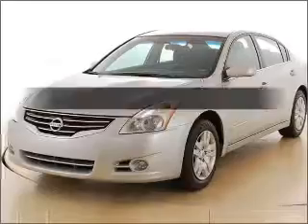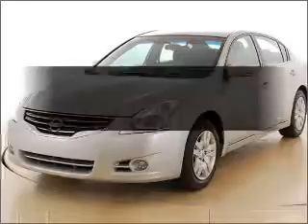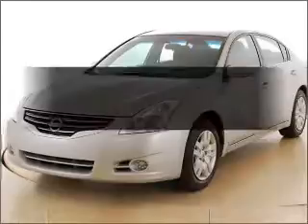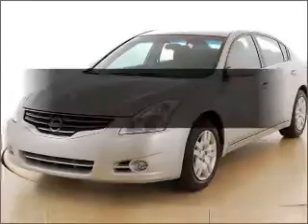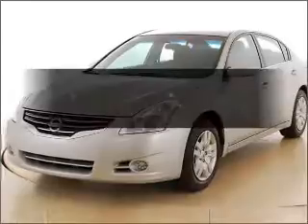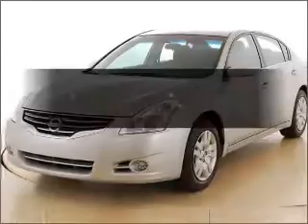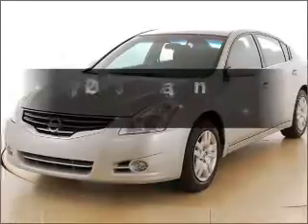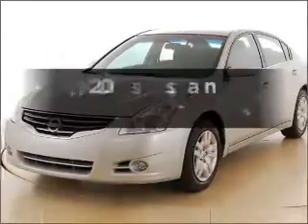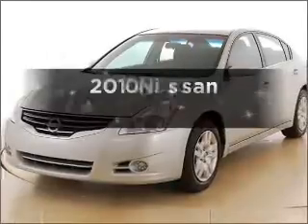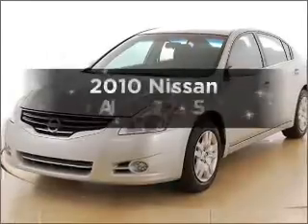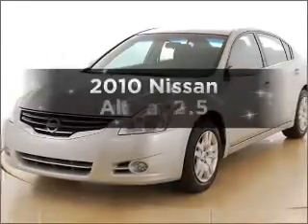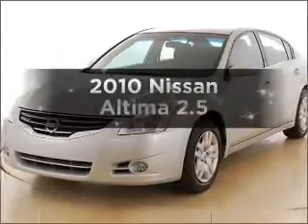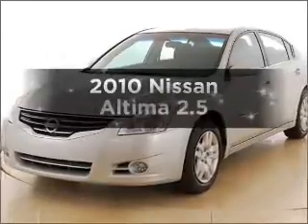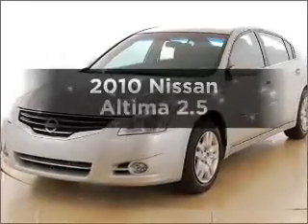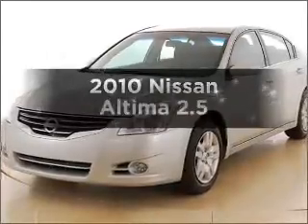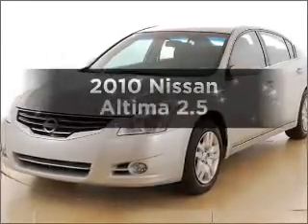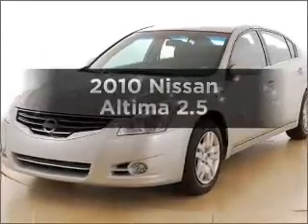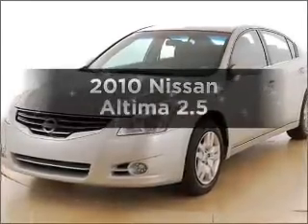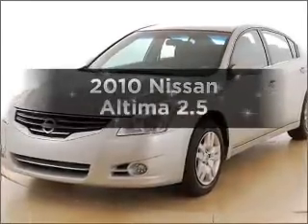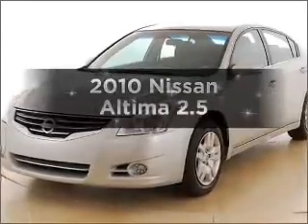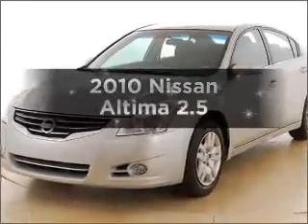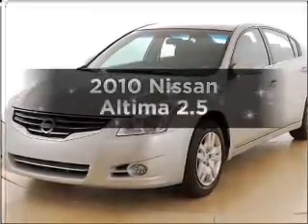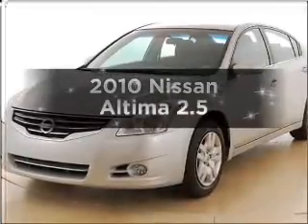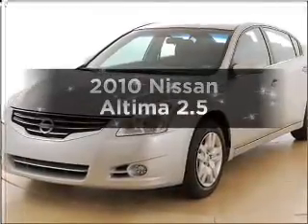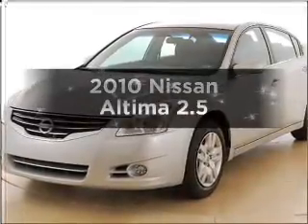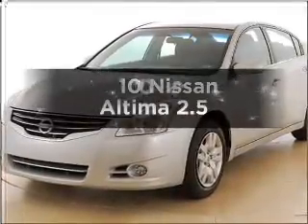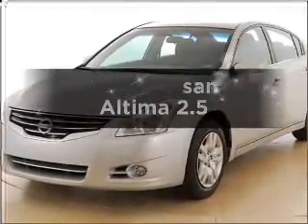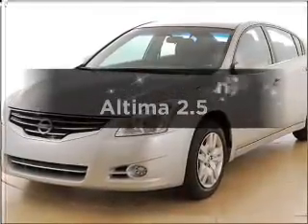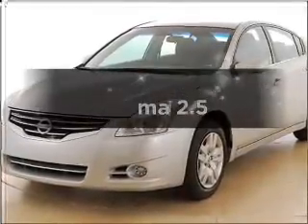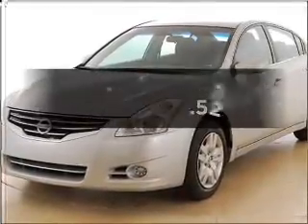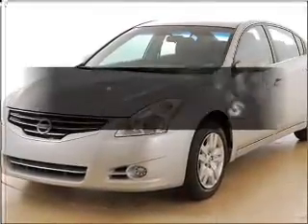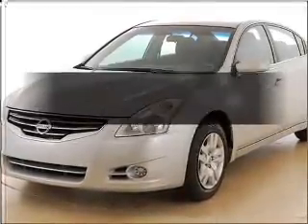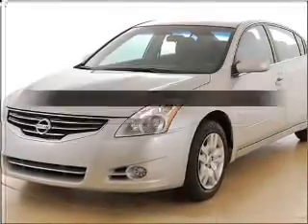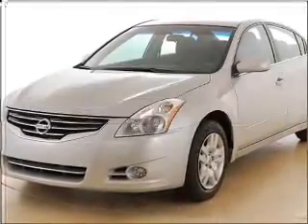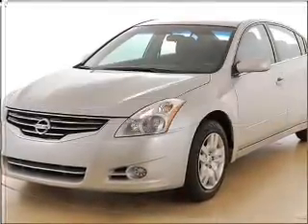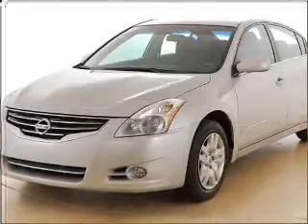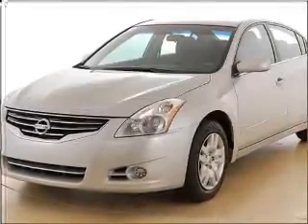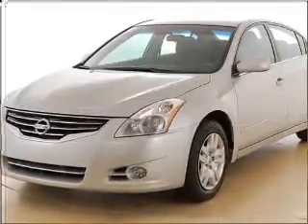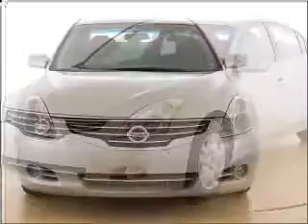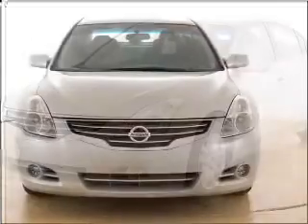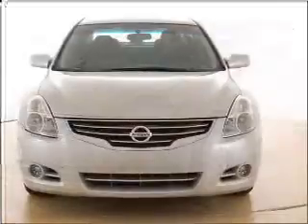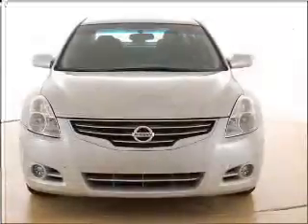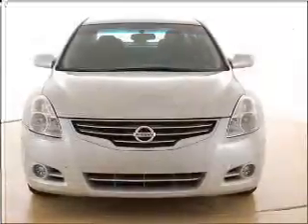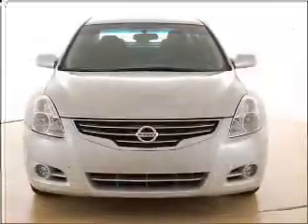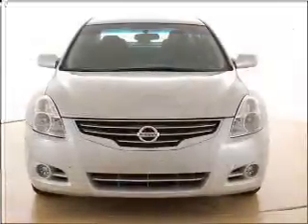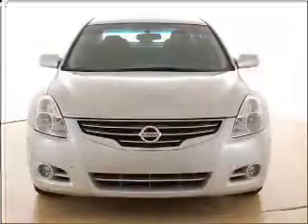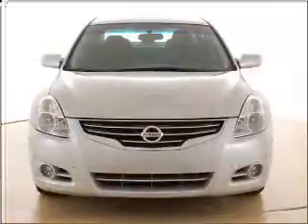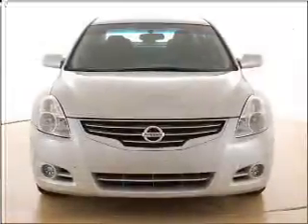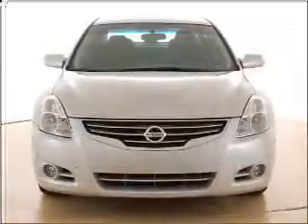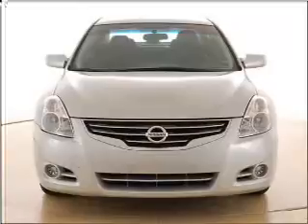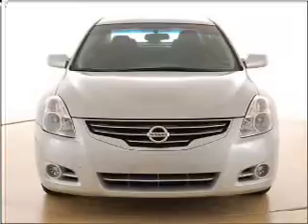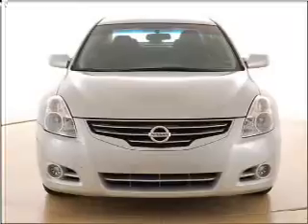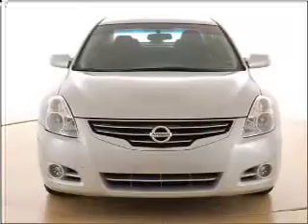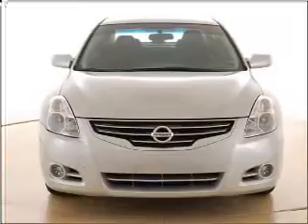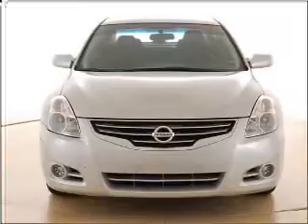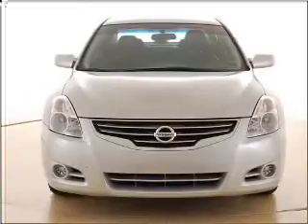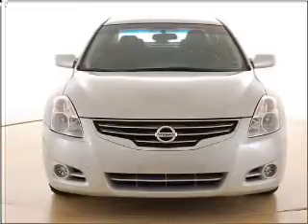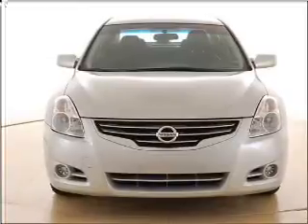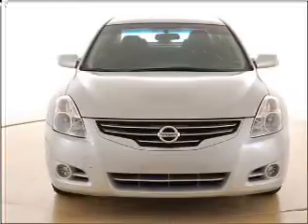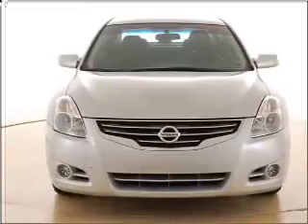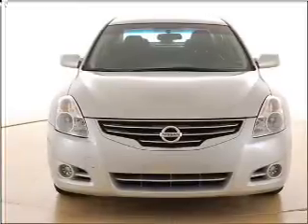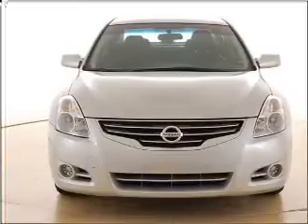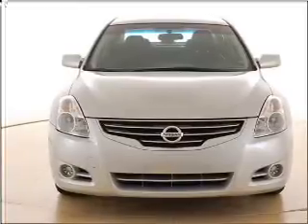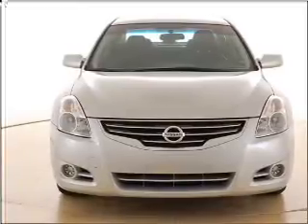Get noticed in this 2010 Nissan Altima. If you're looking for an automobile with great attributes, look no further.